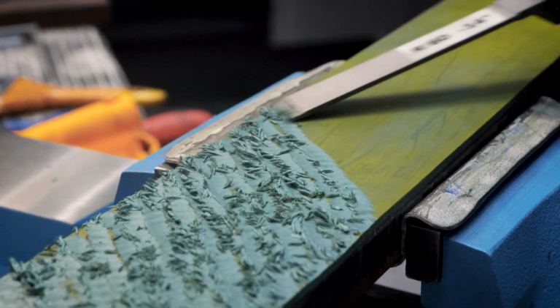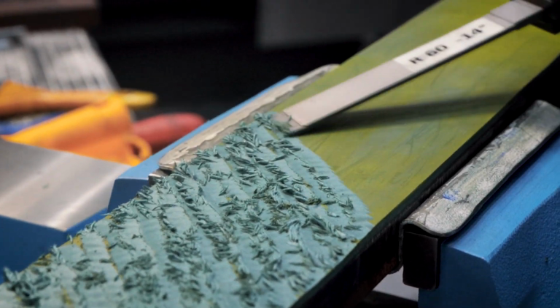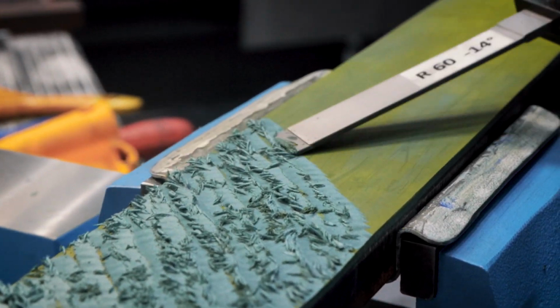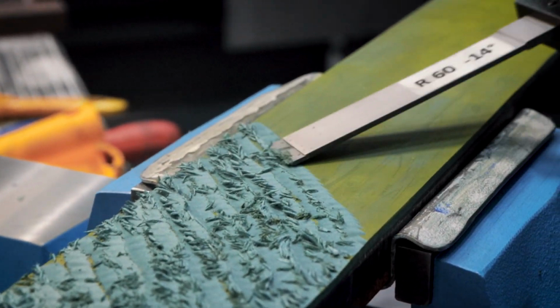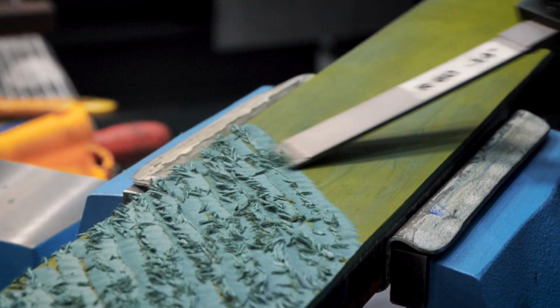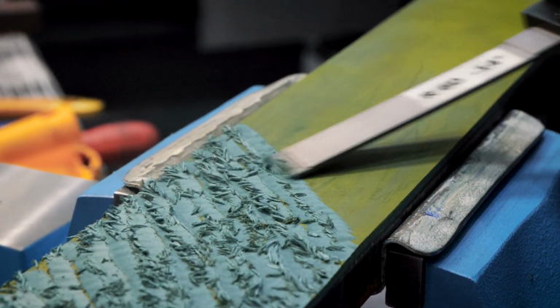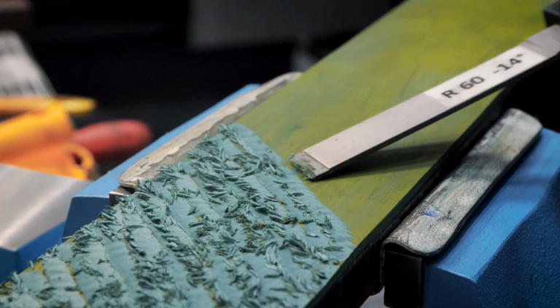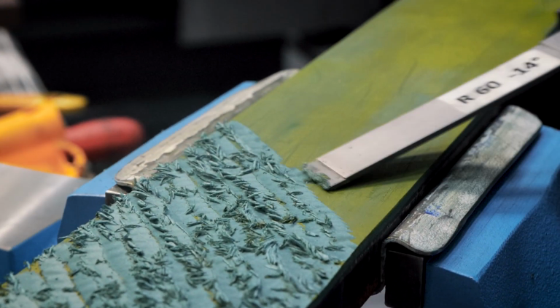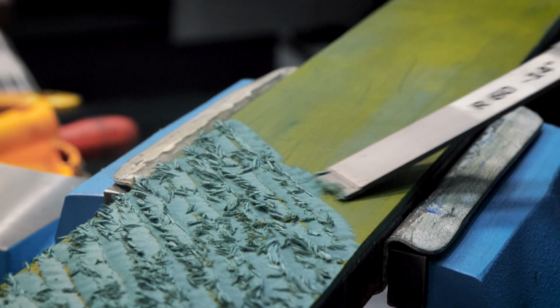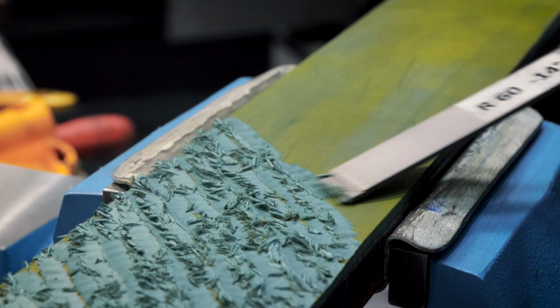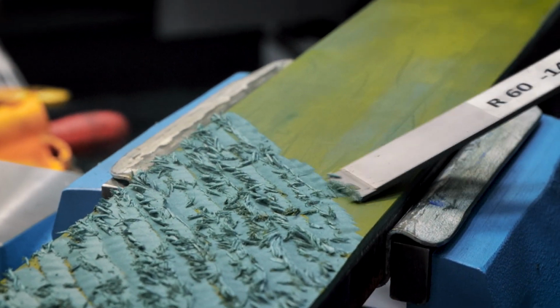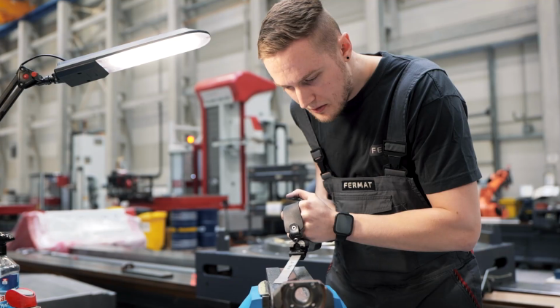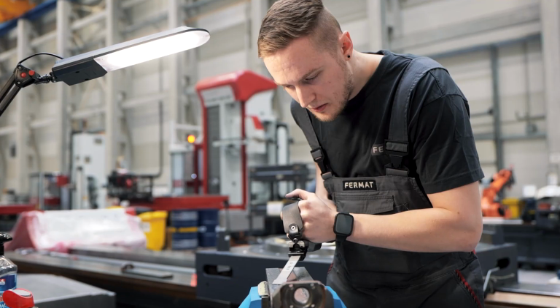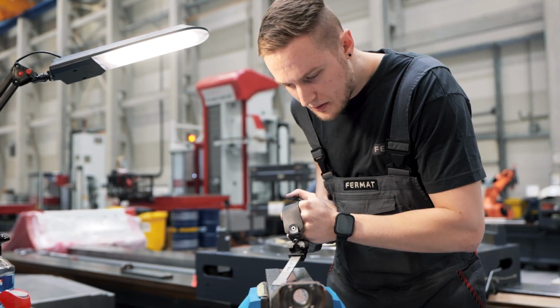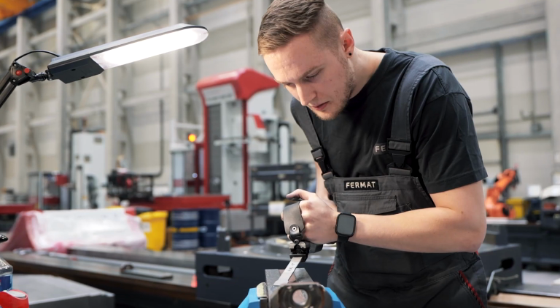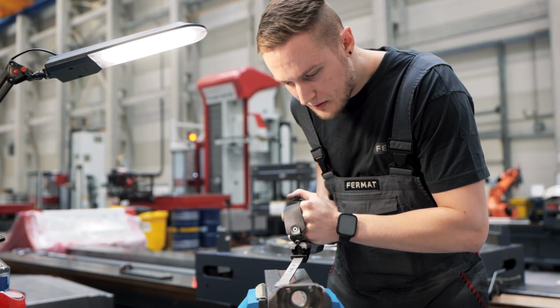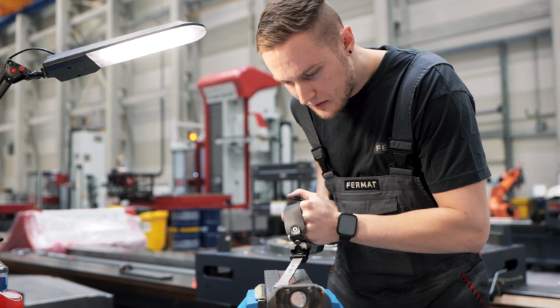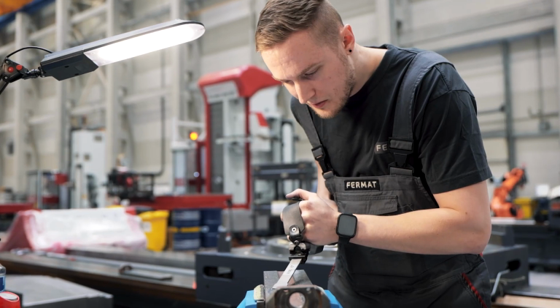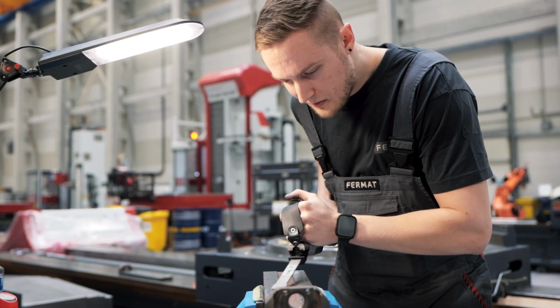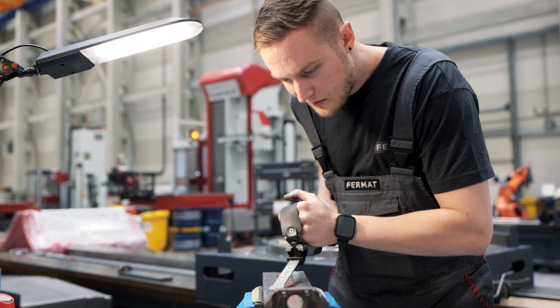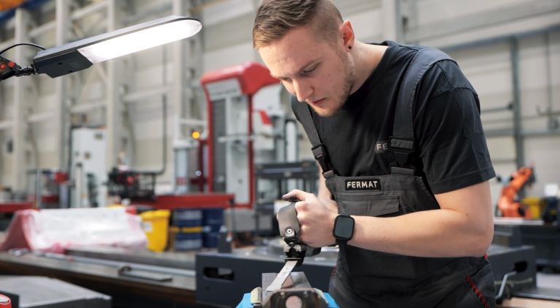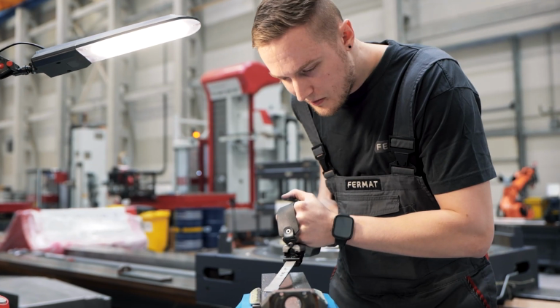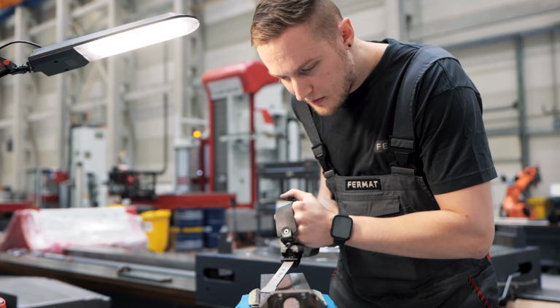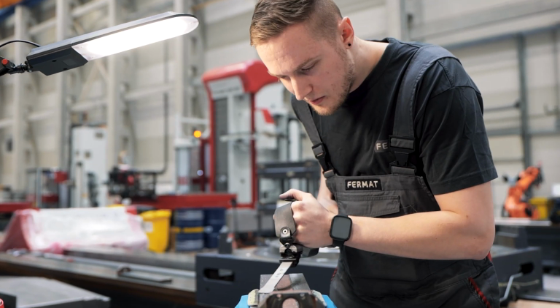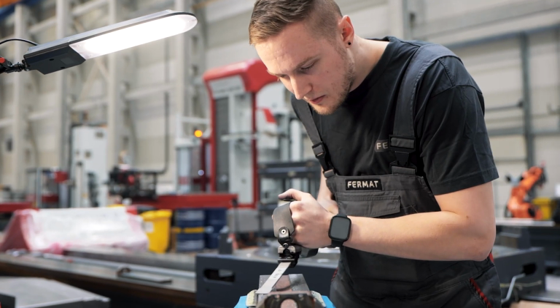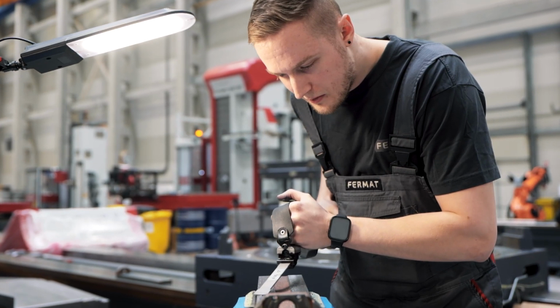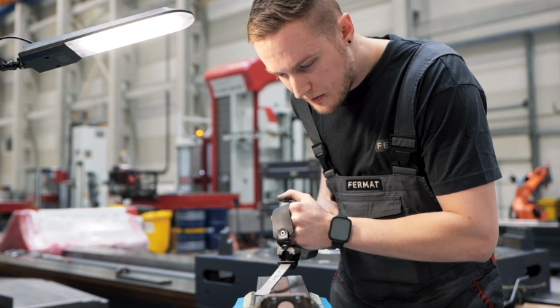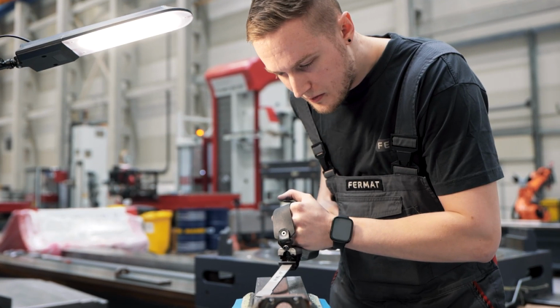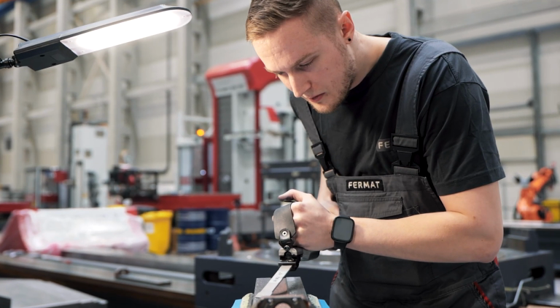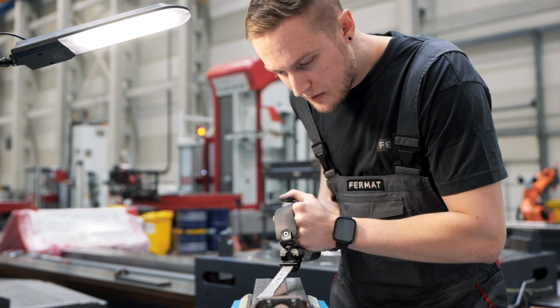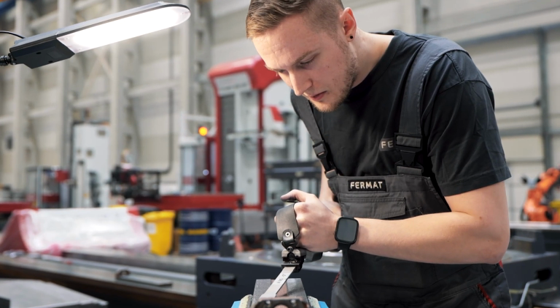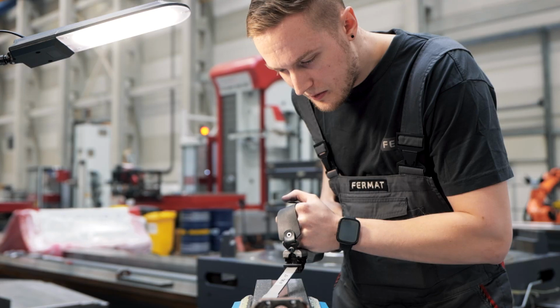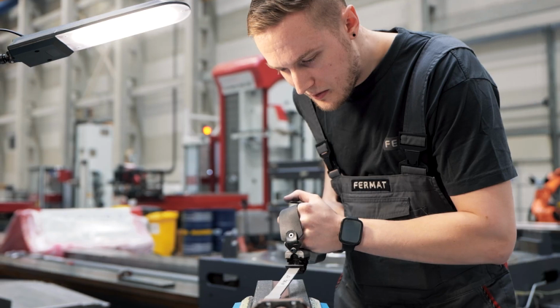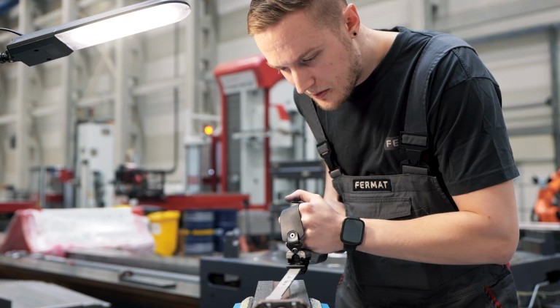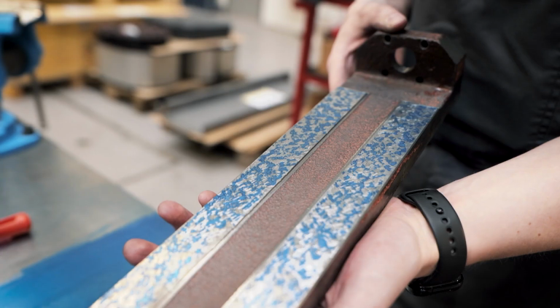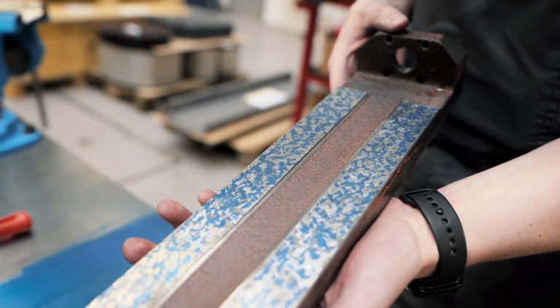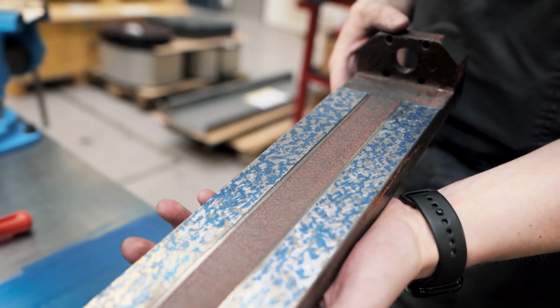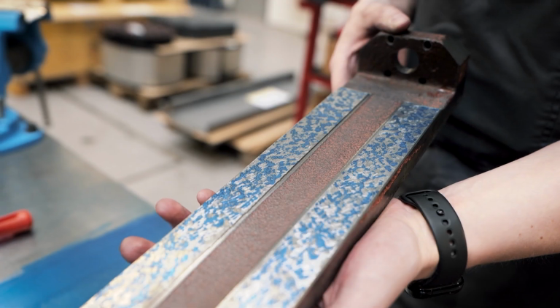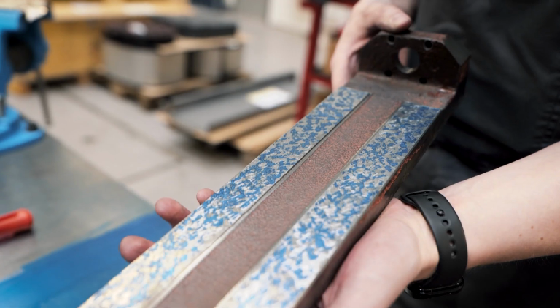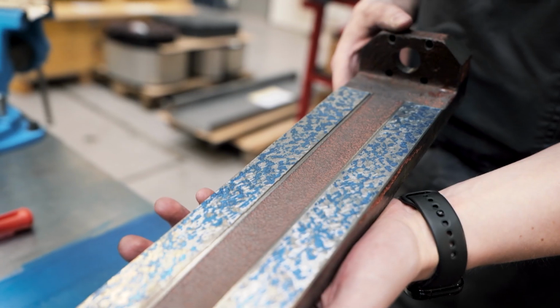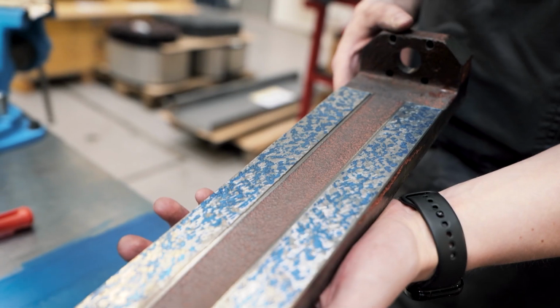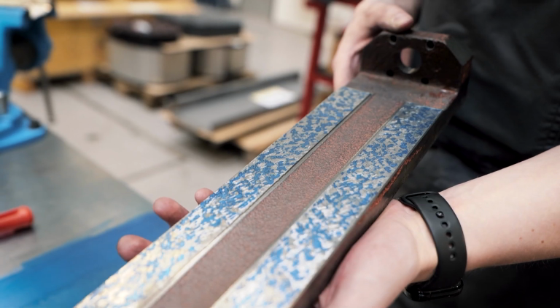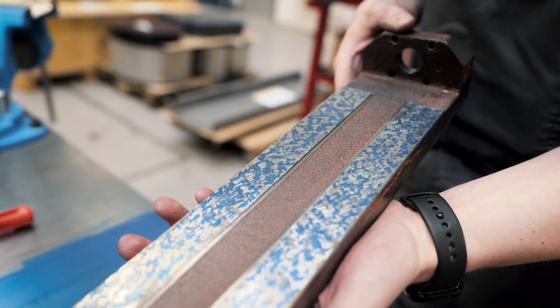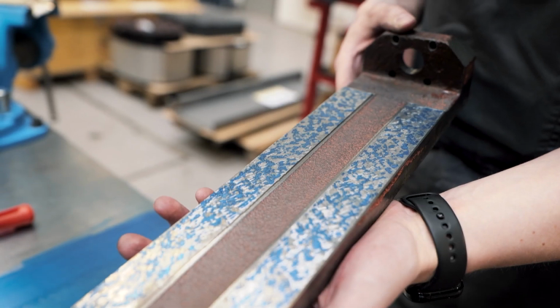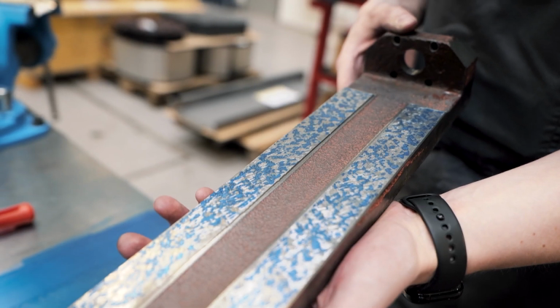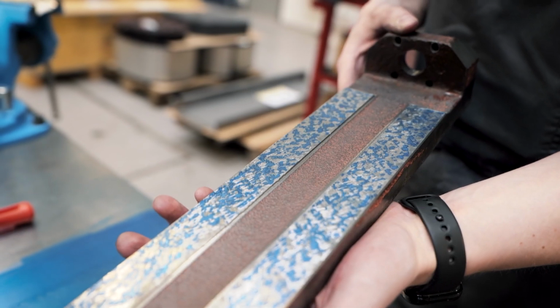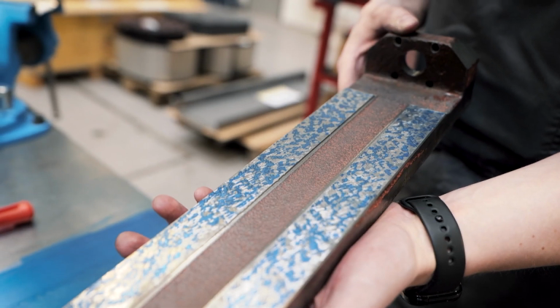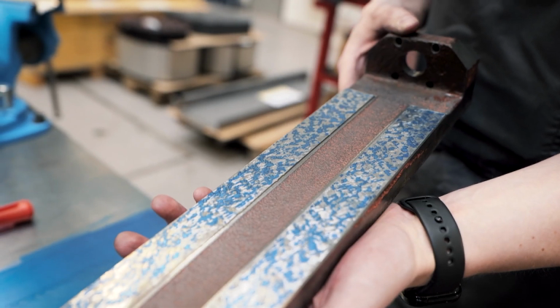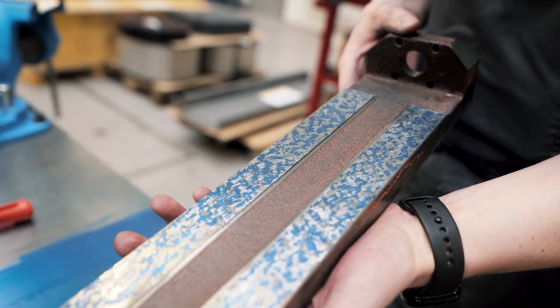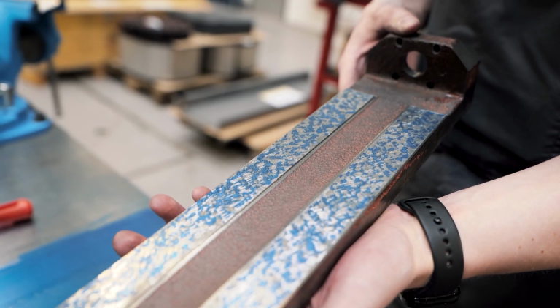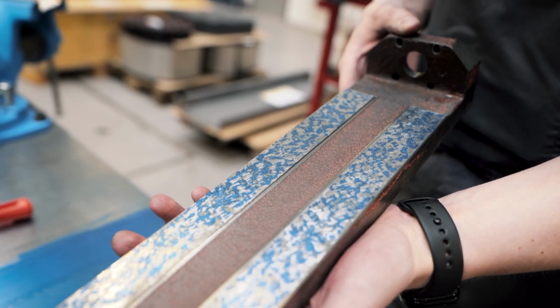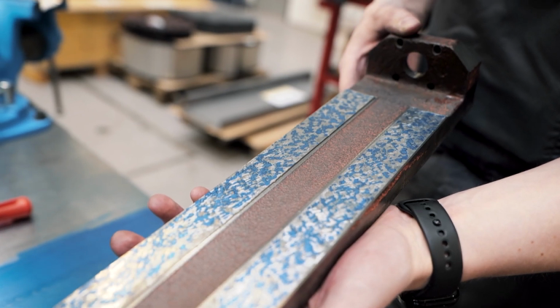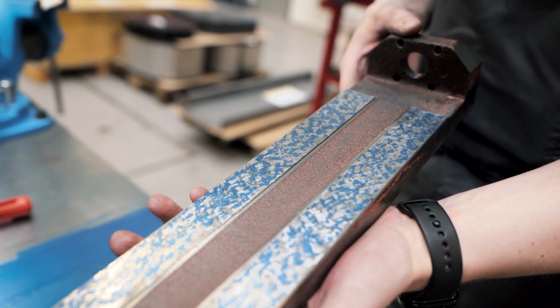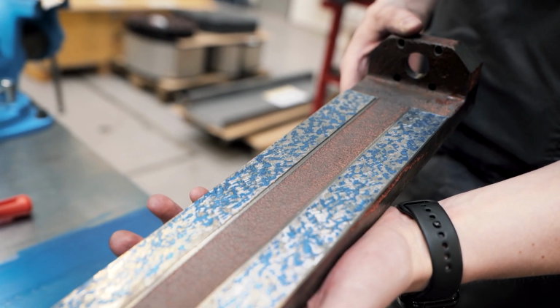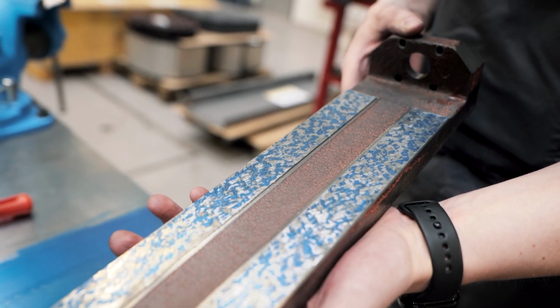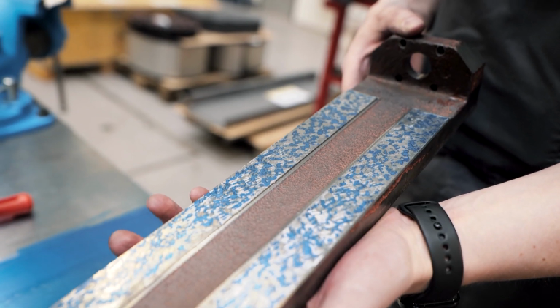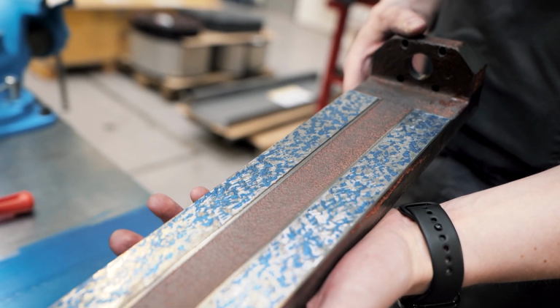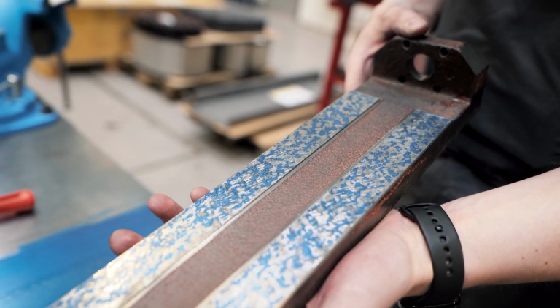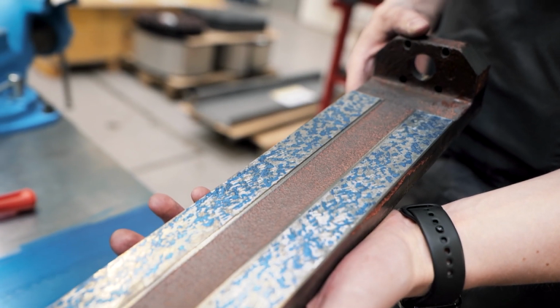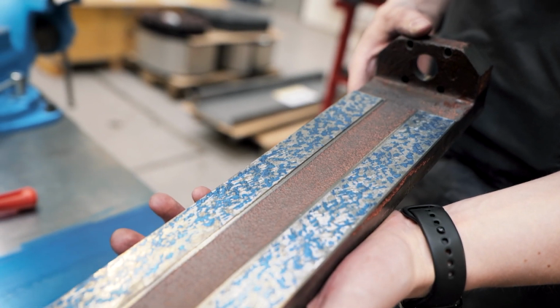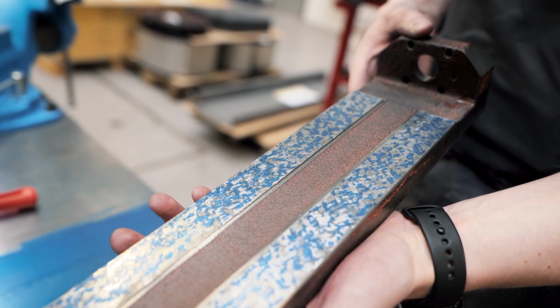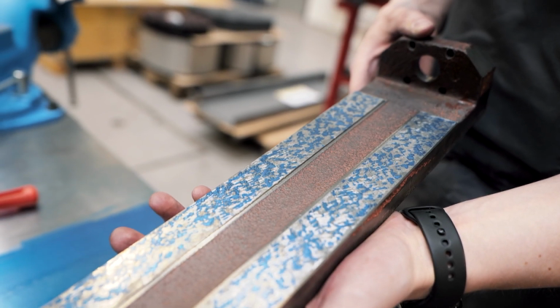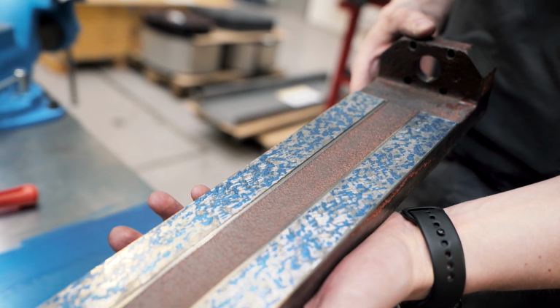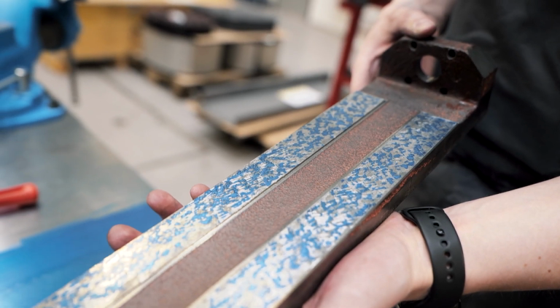We've spent years sharpening our scraping skills and continuously try to improve as much as we can.